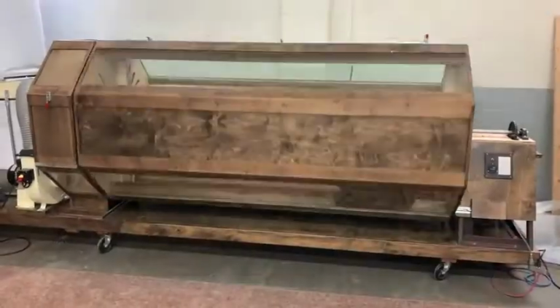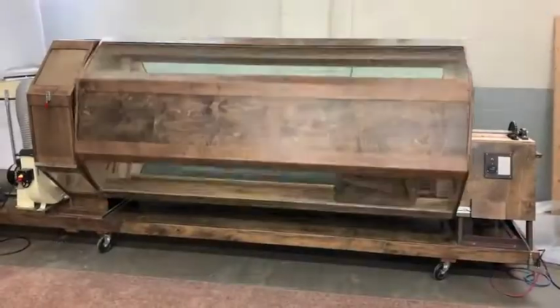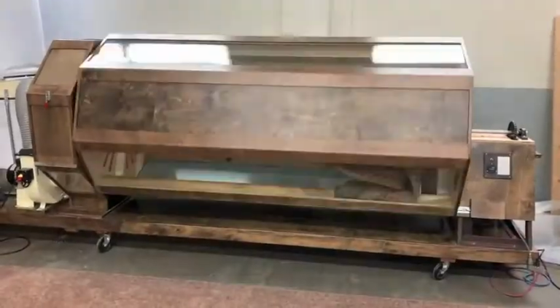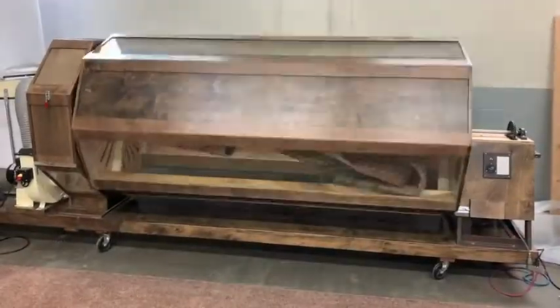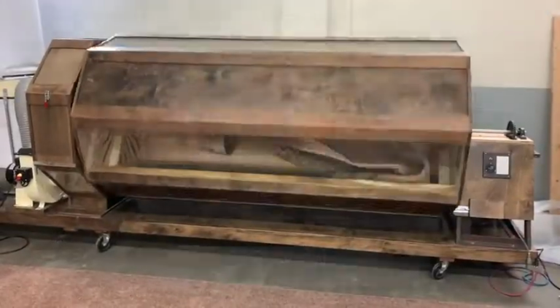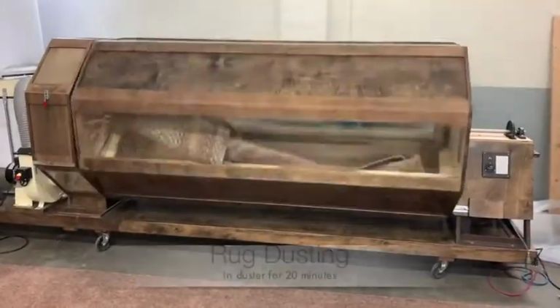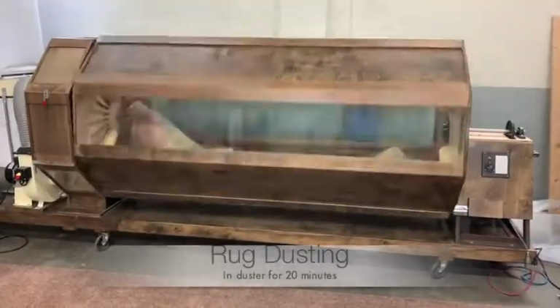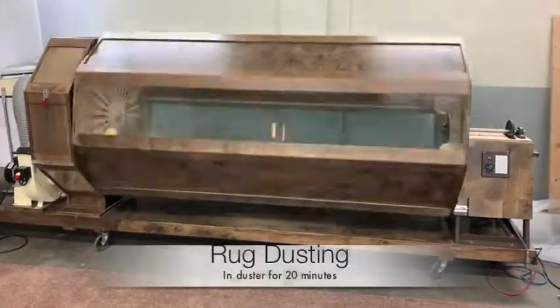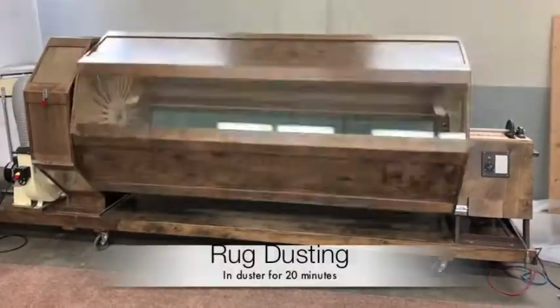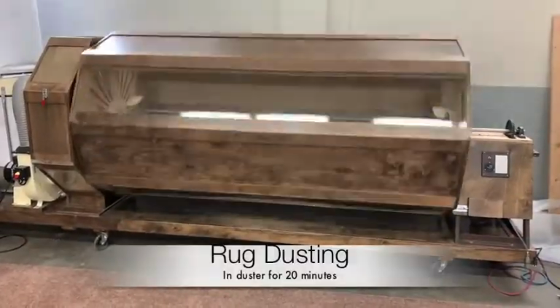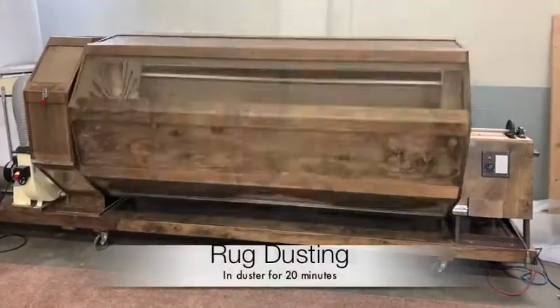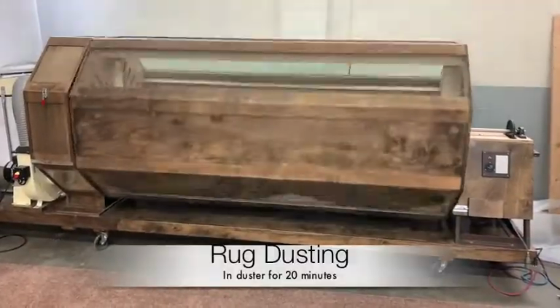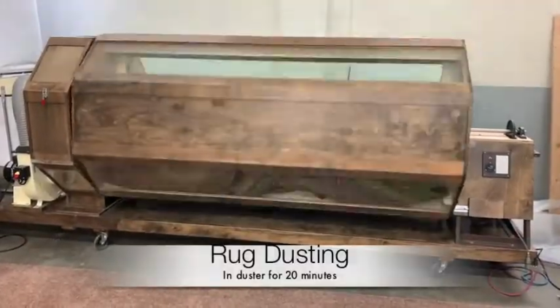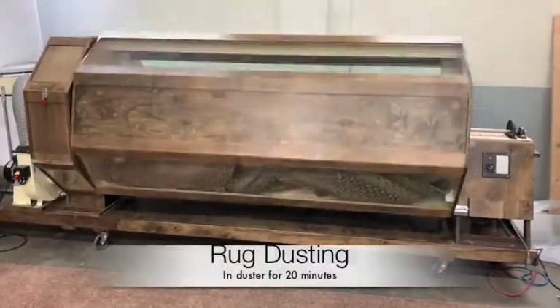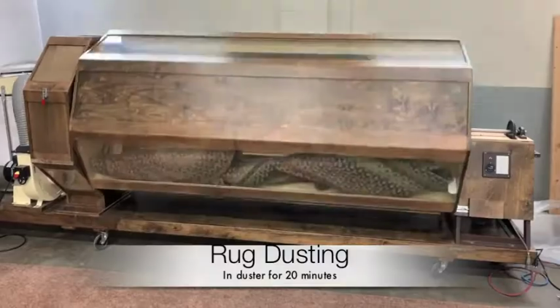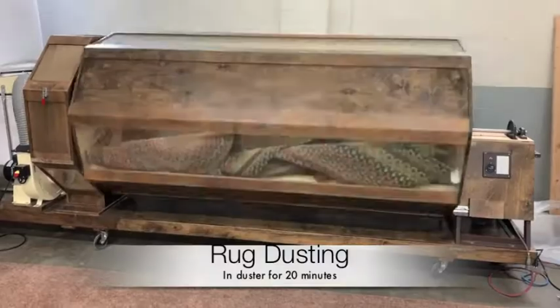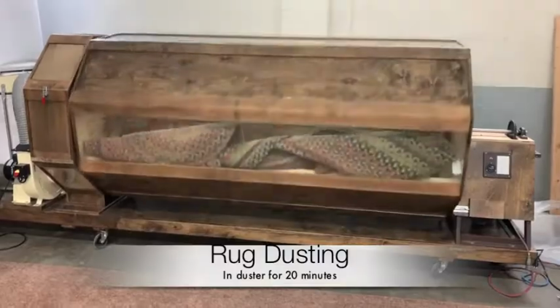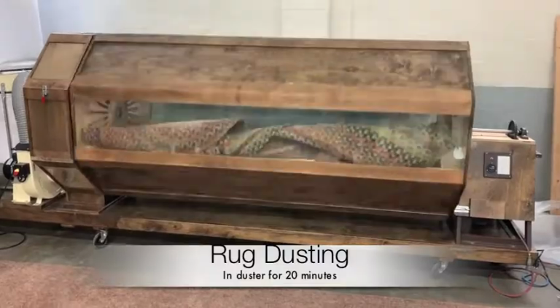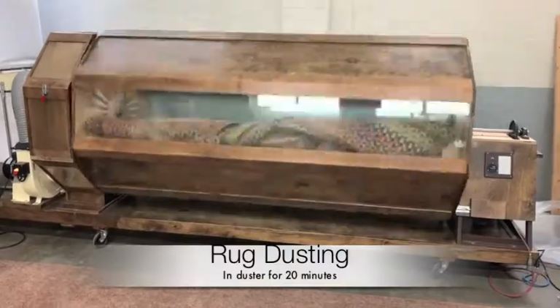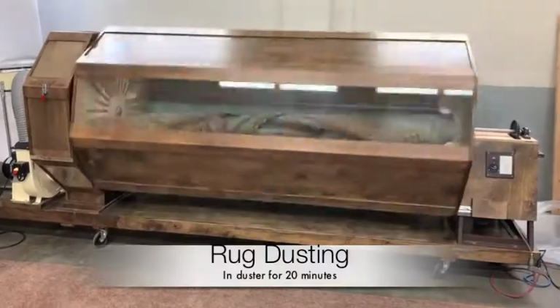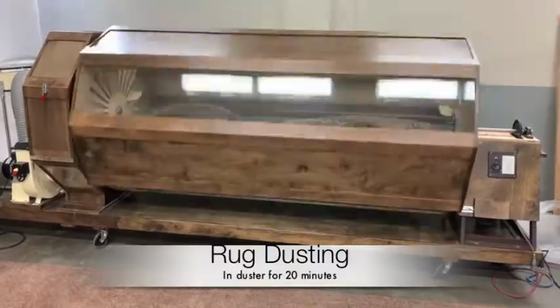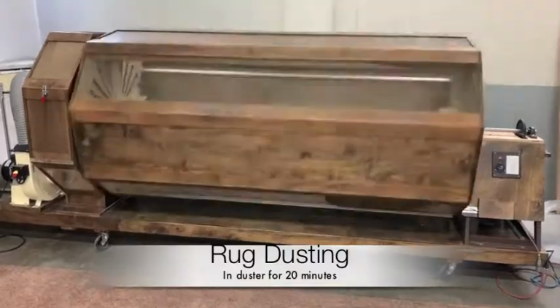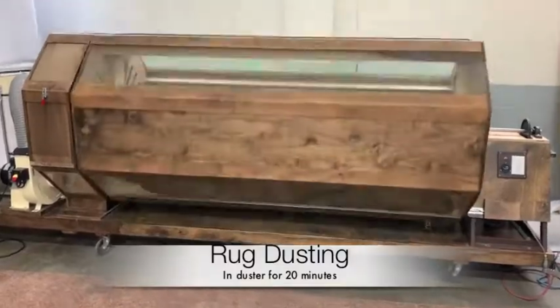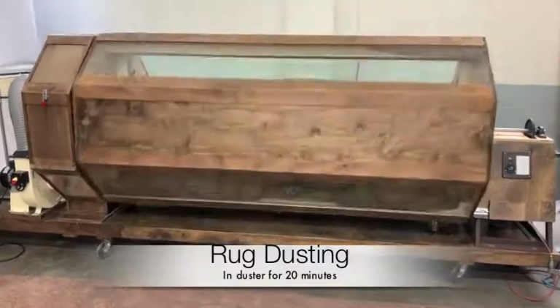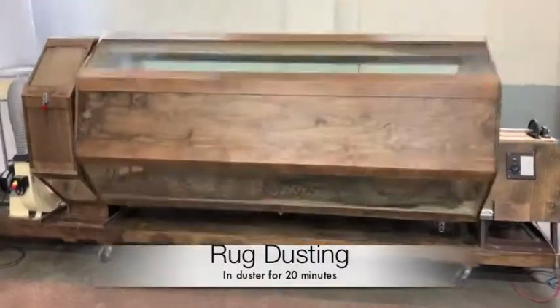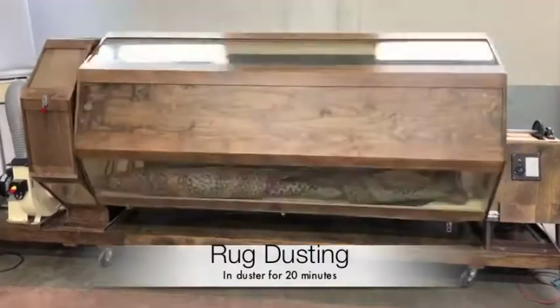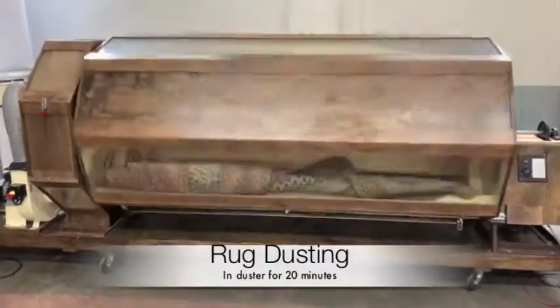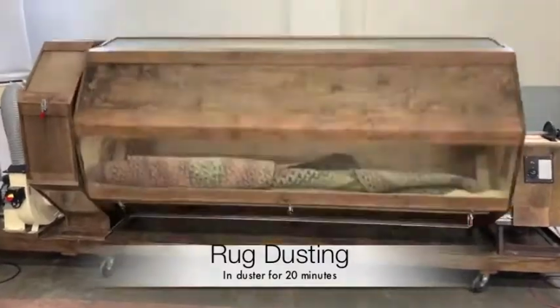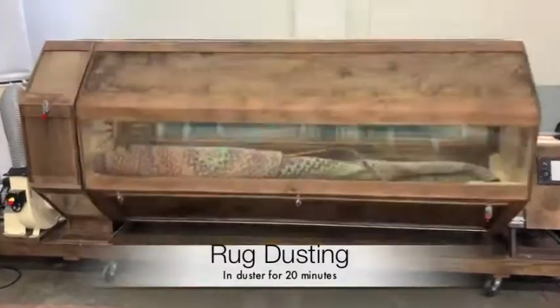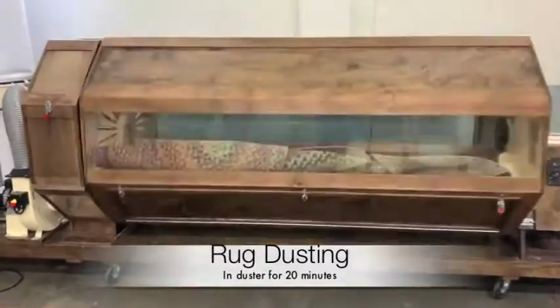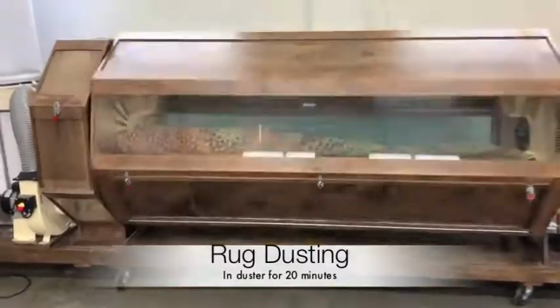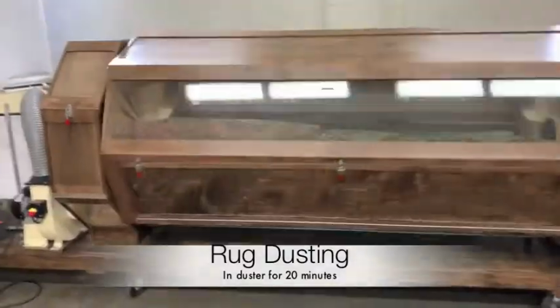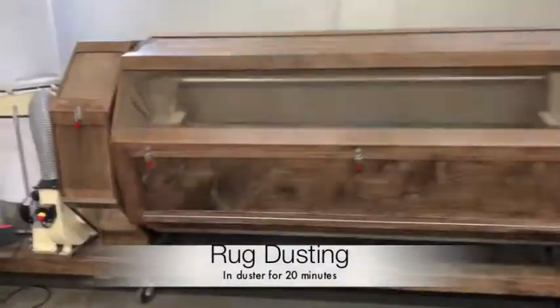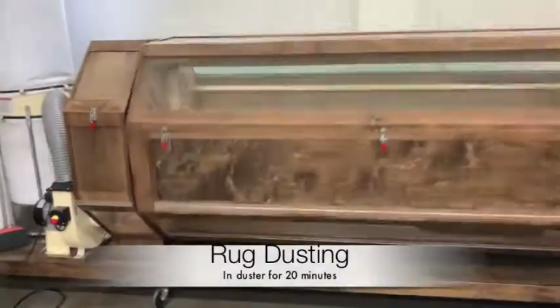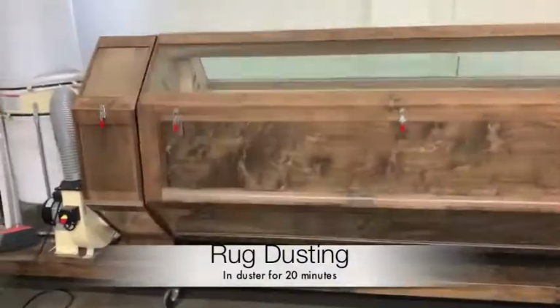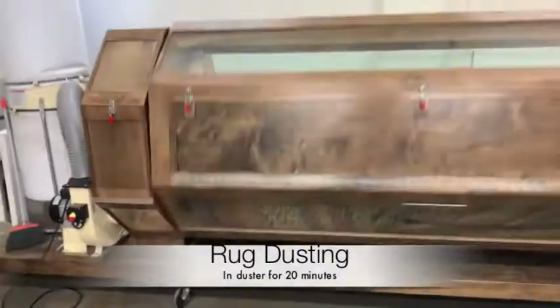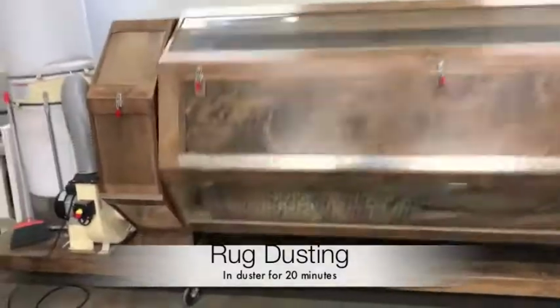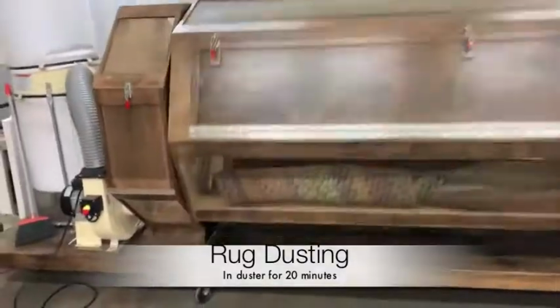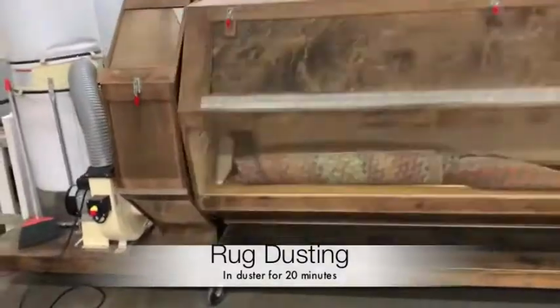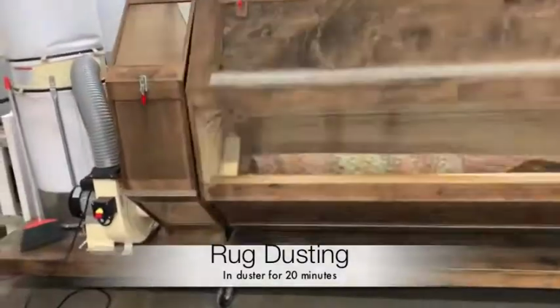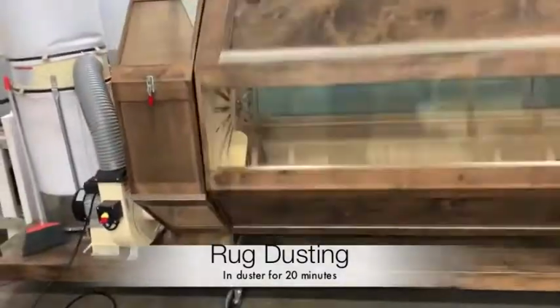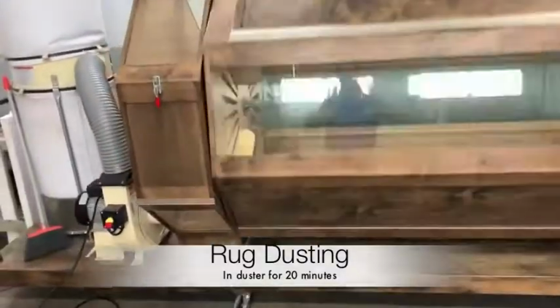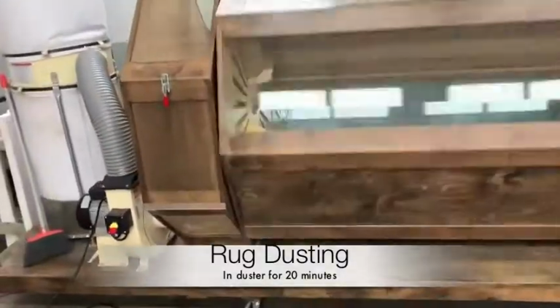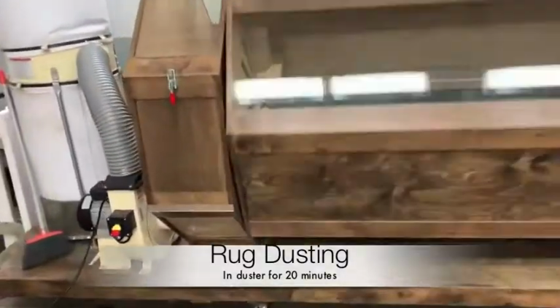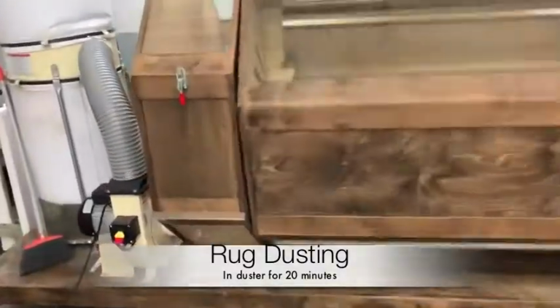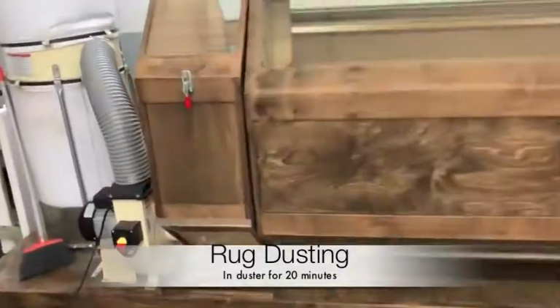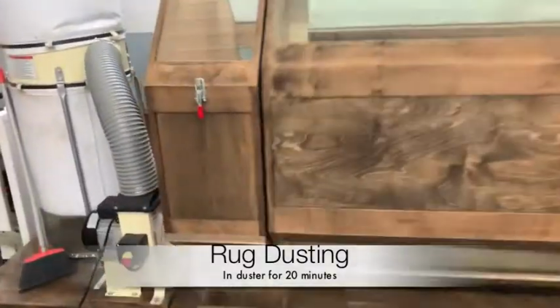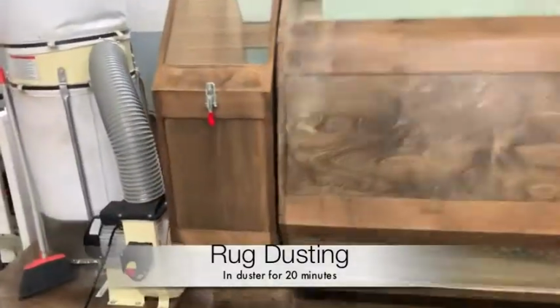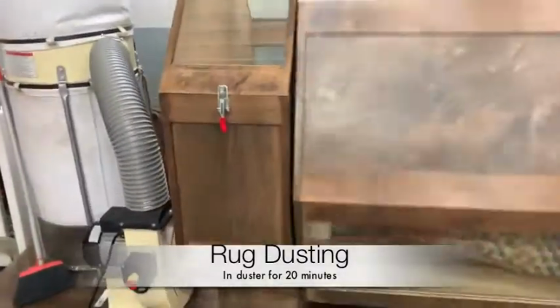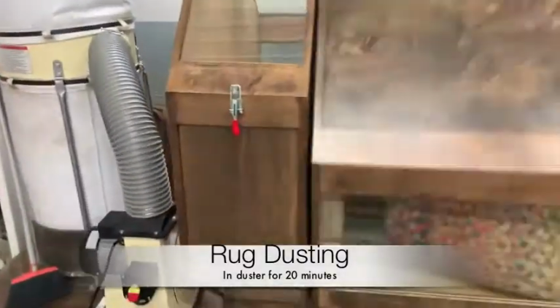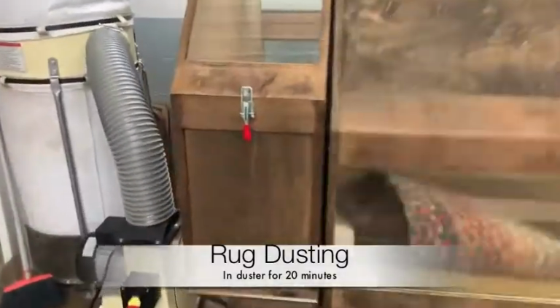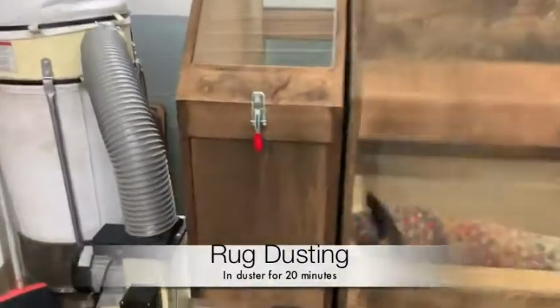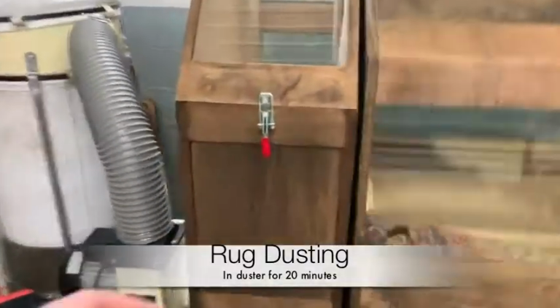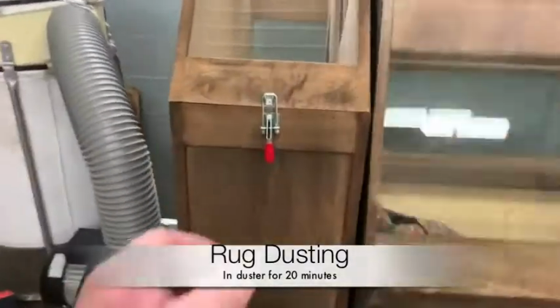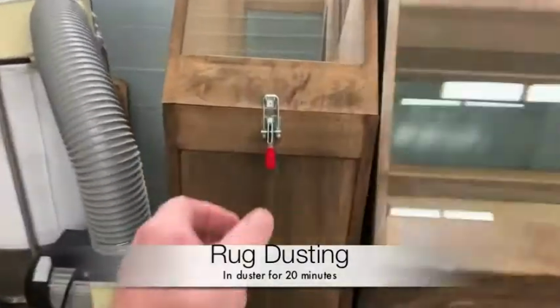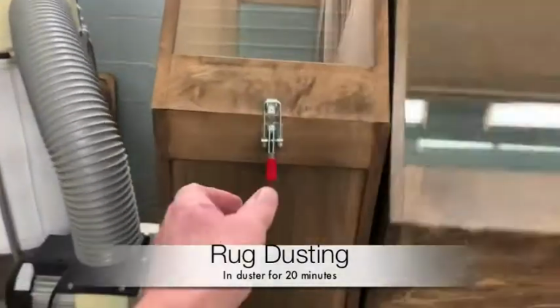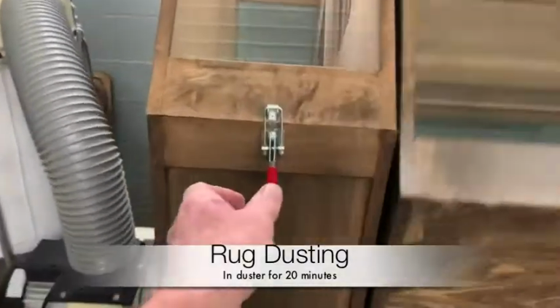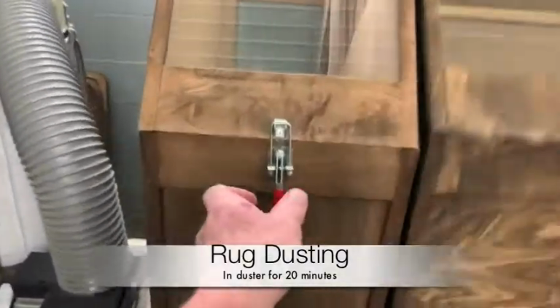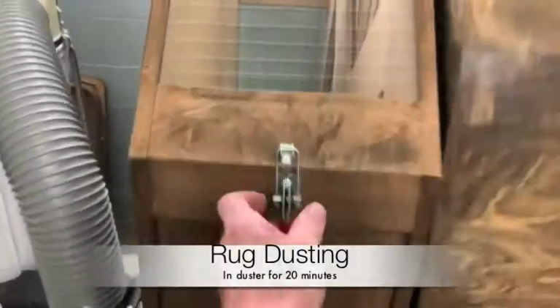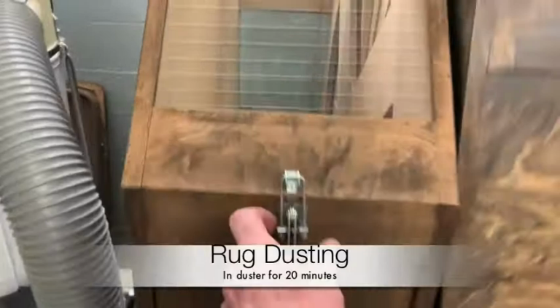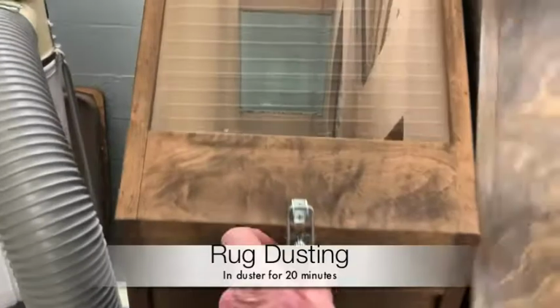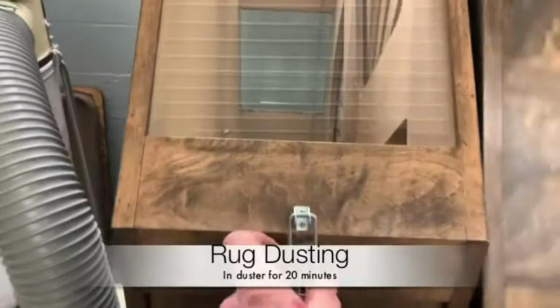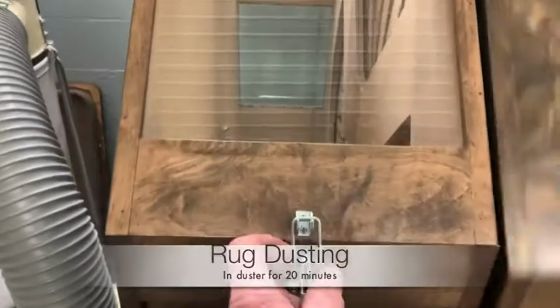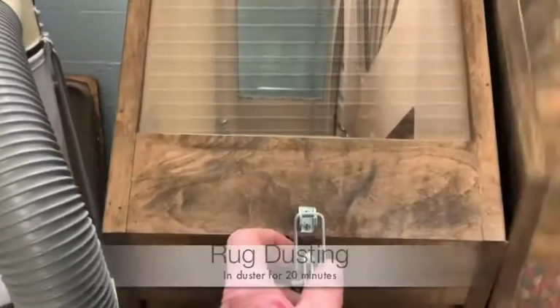We then place the rug in our dusting machine for at least 20 minutes to remove as much dry soil as possible.